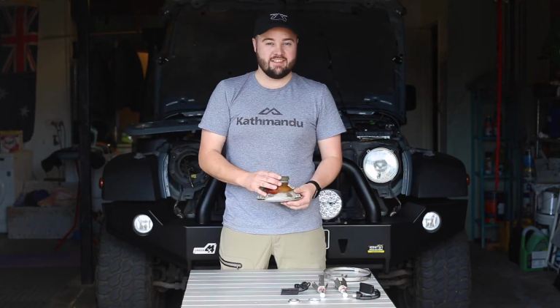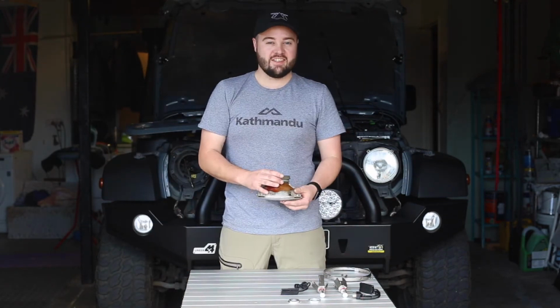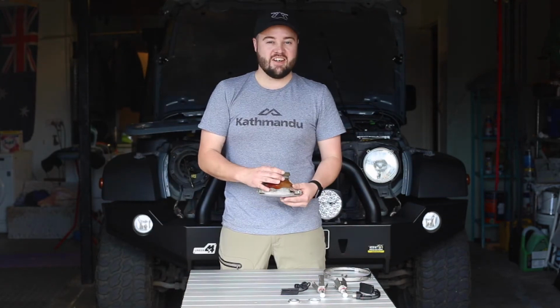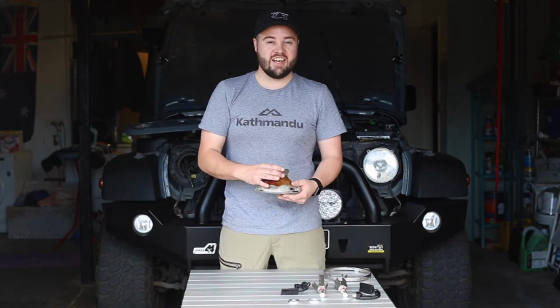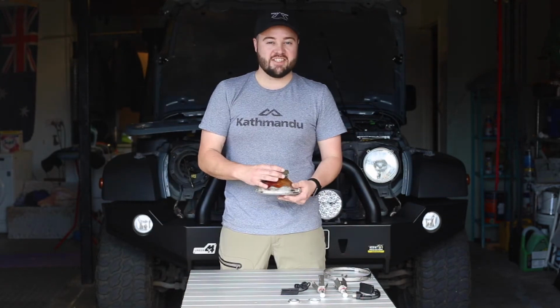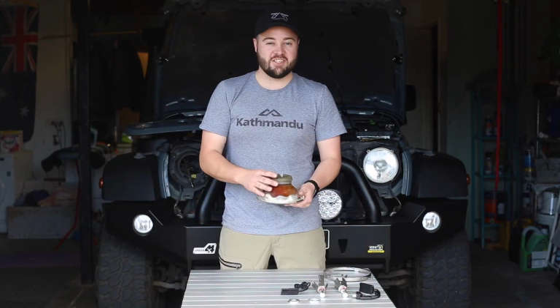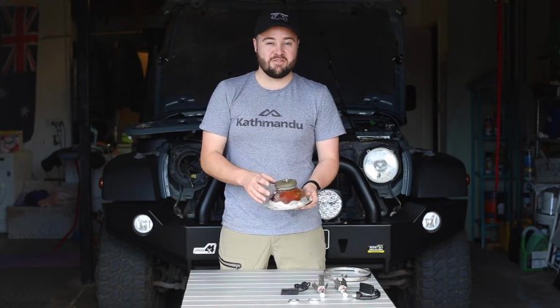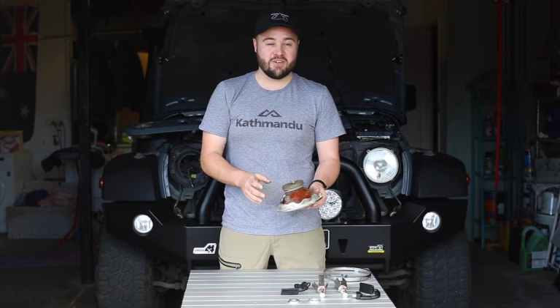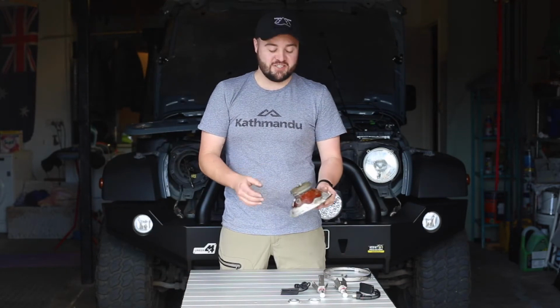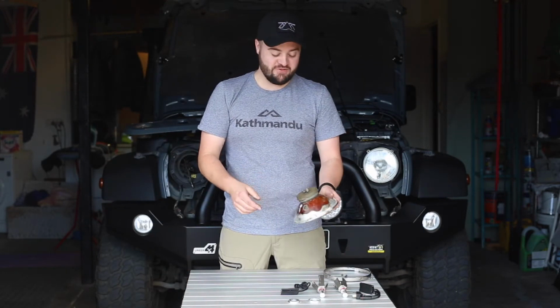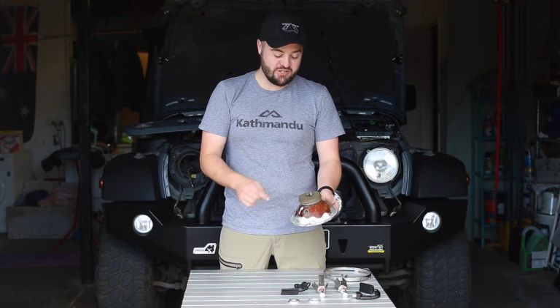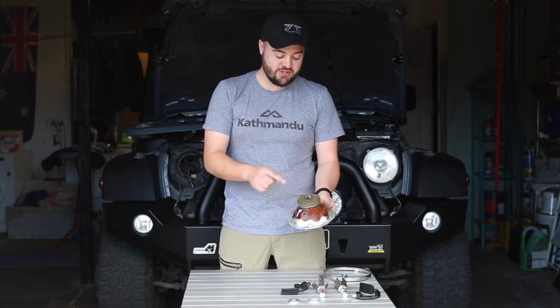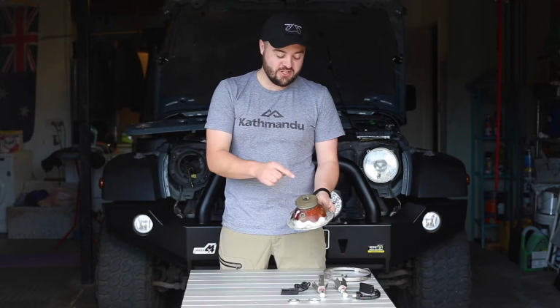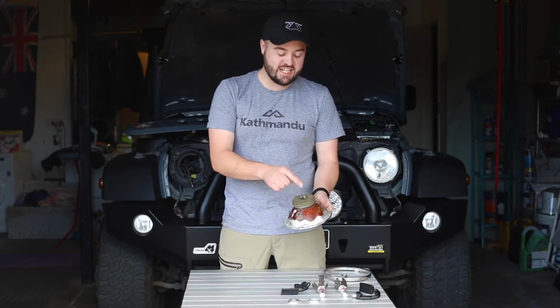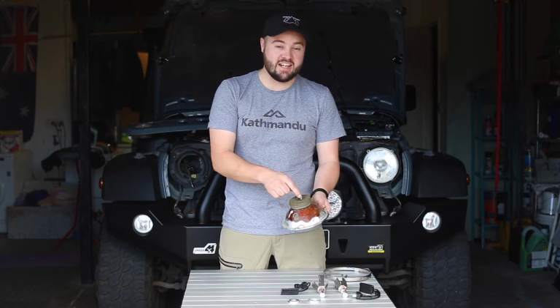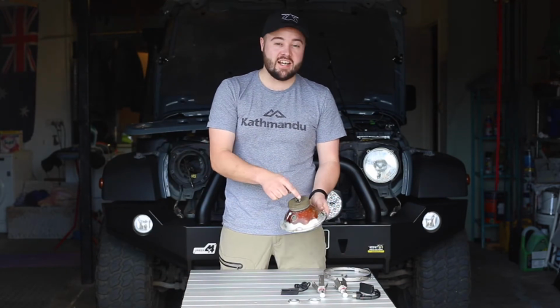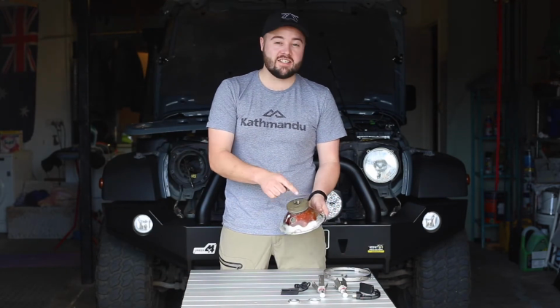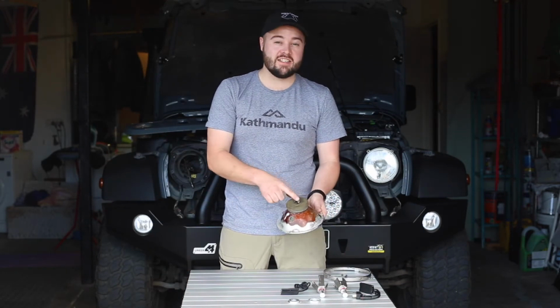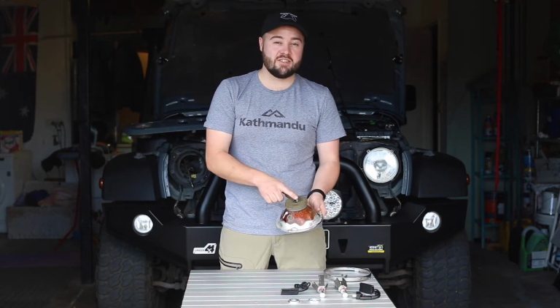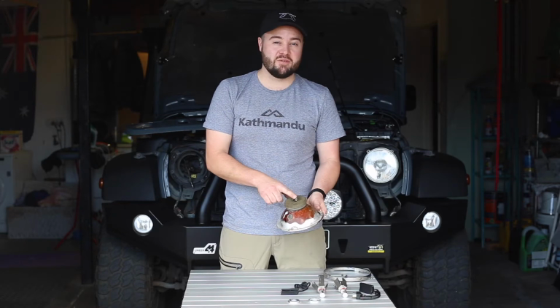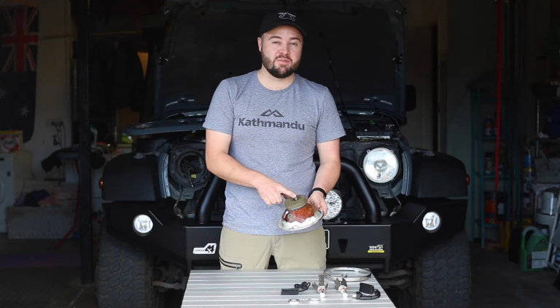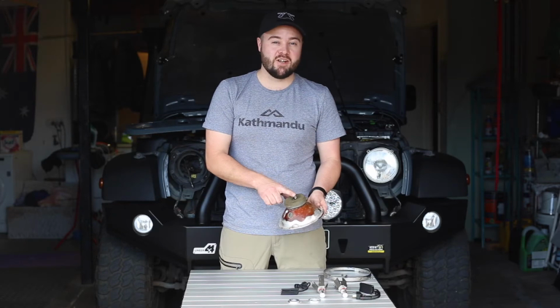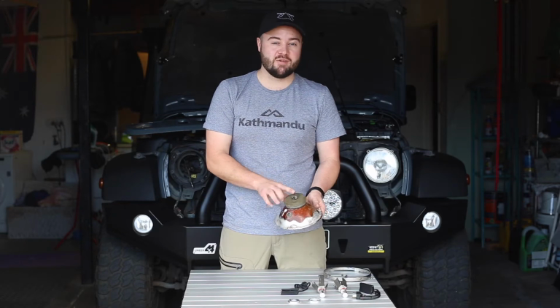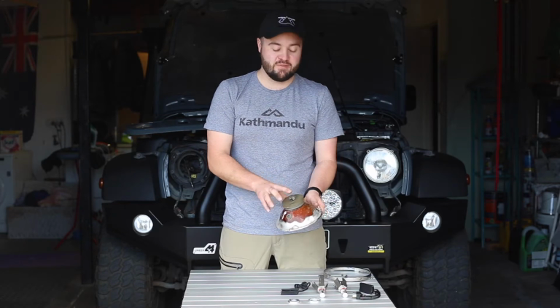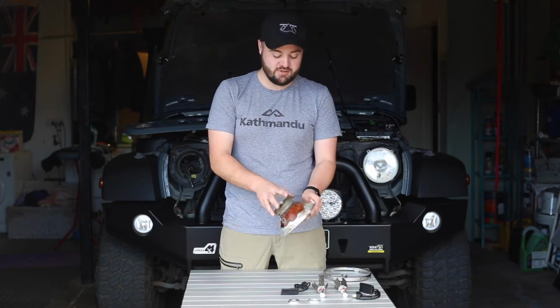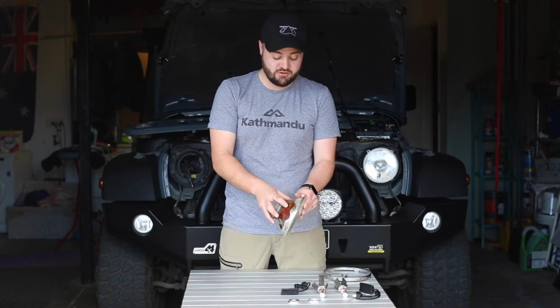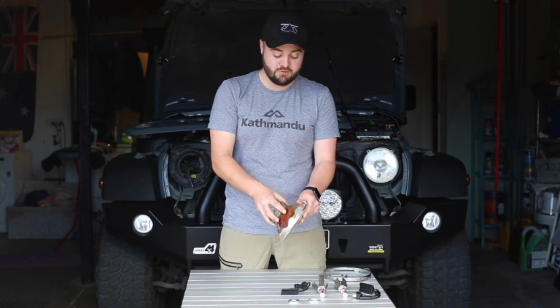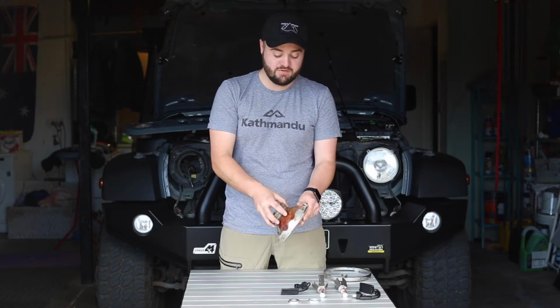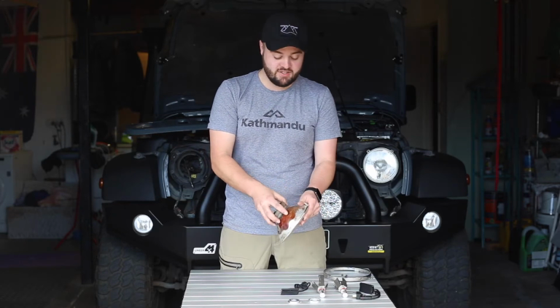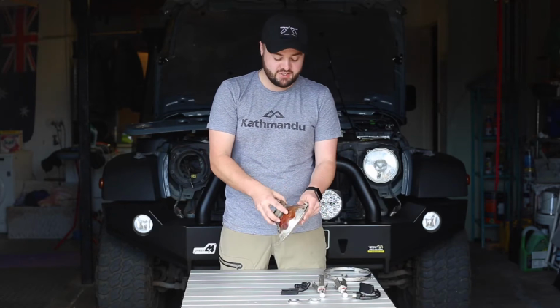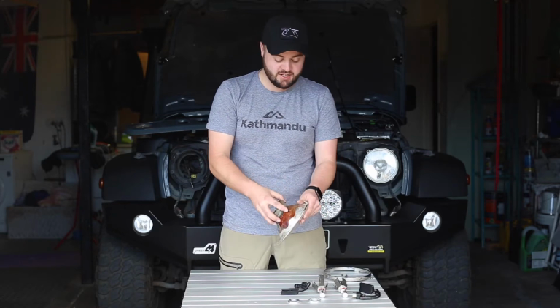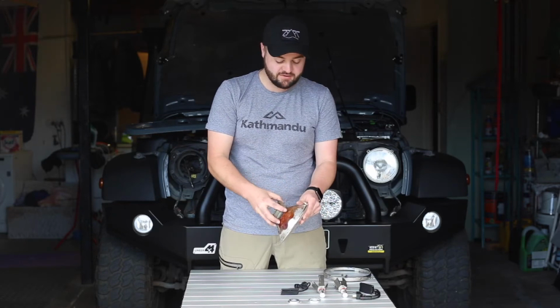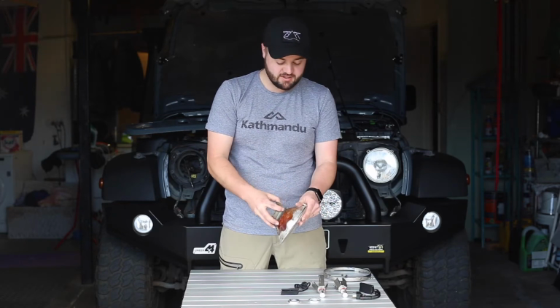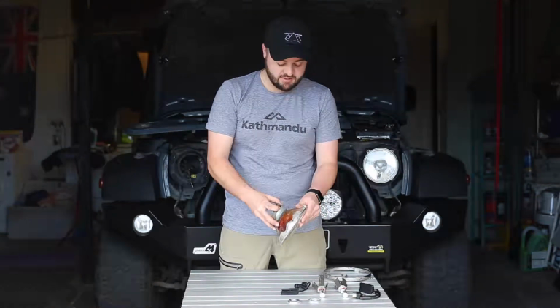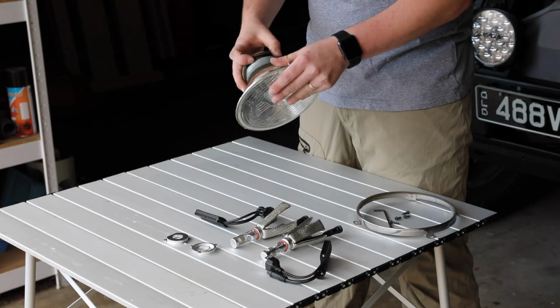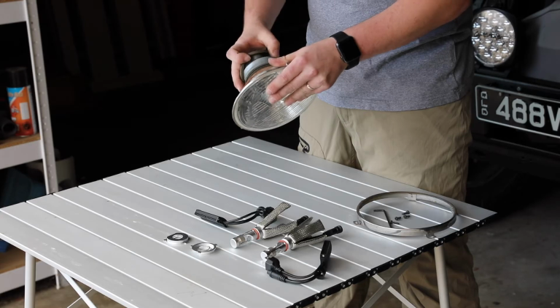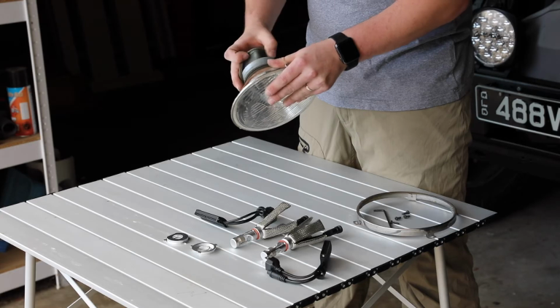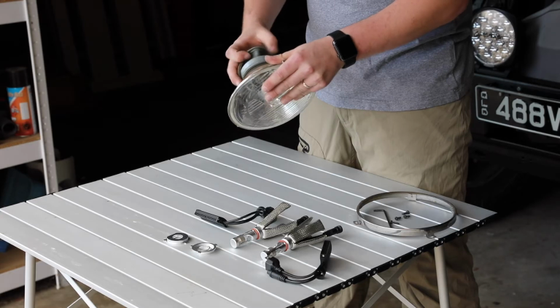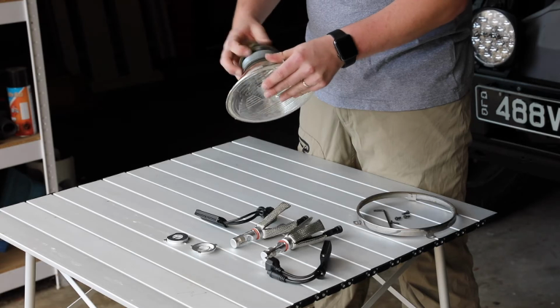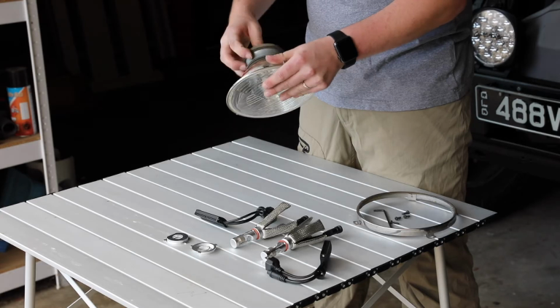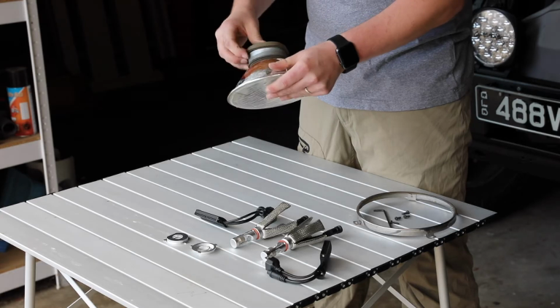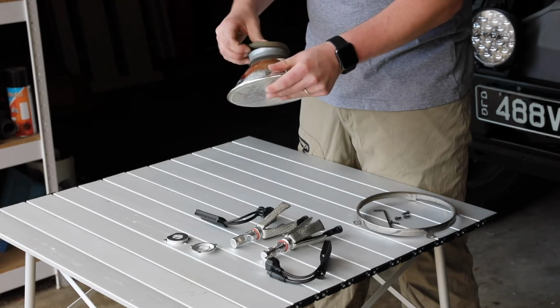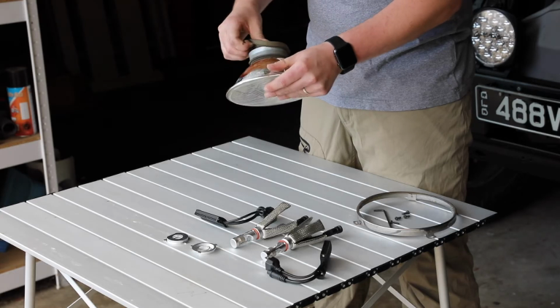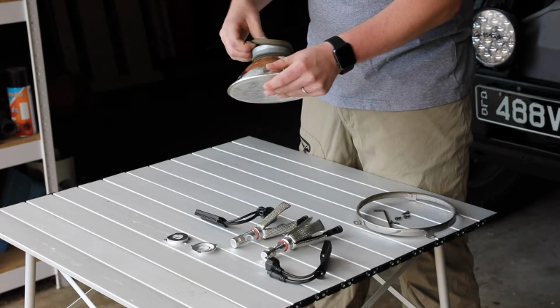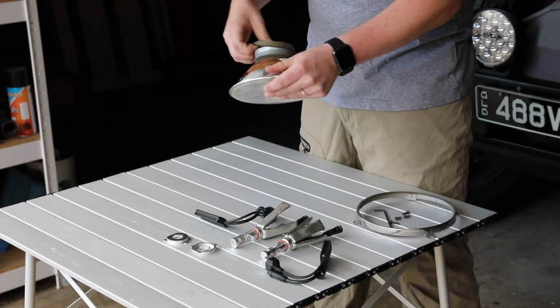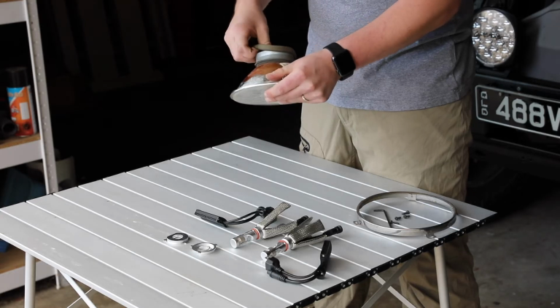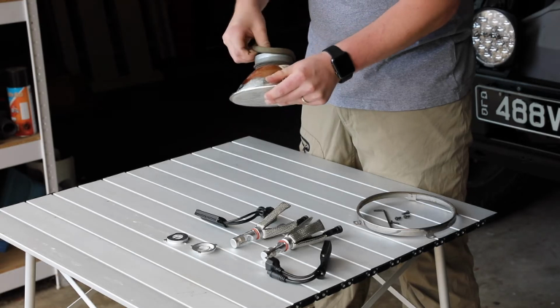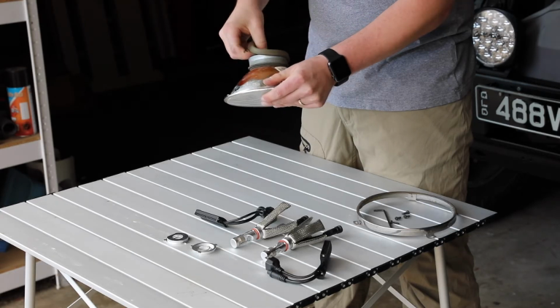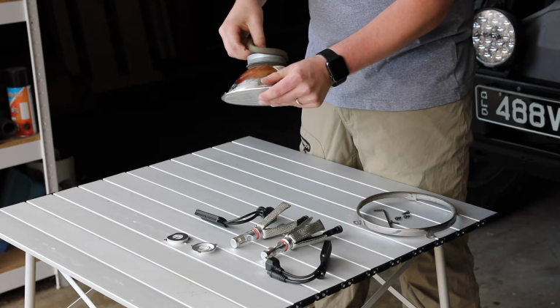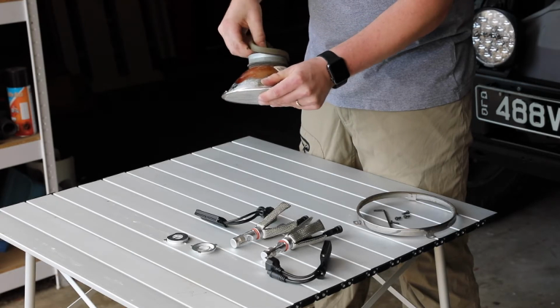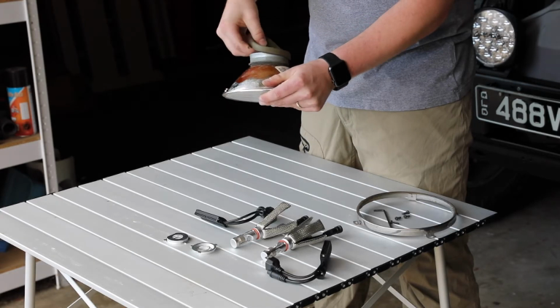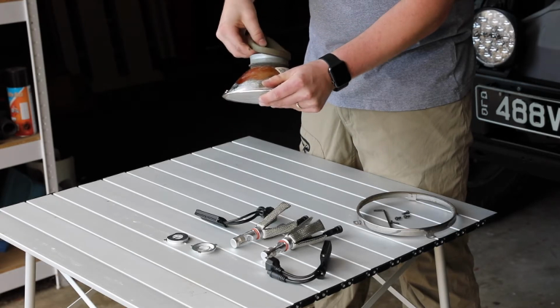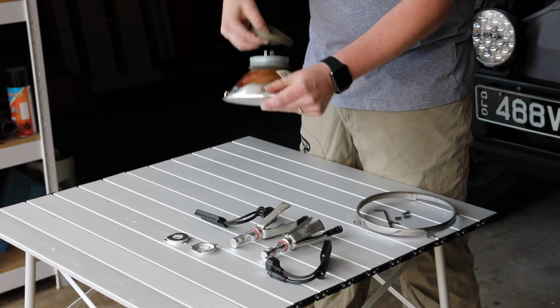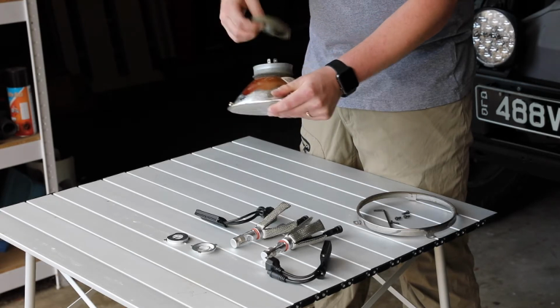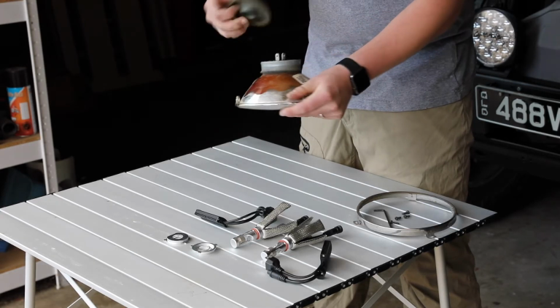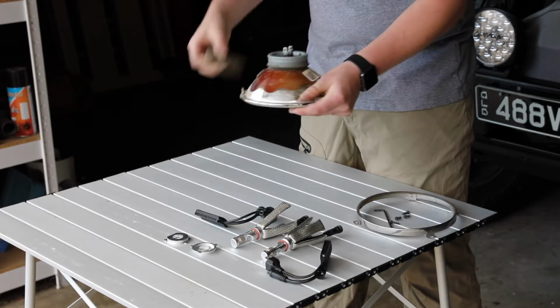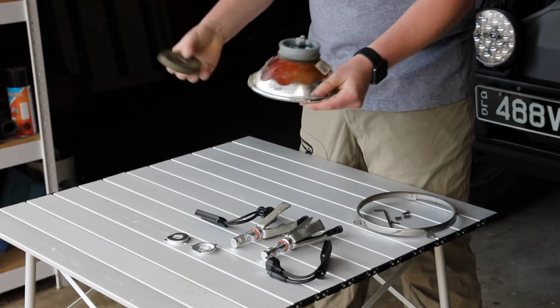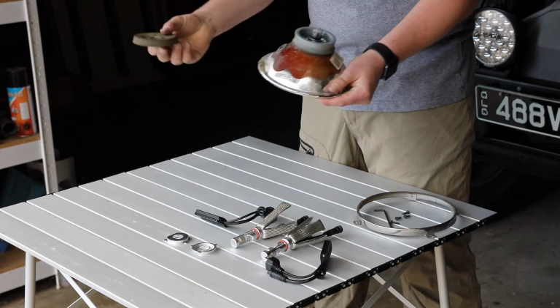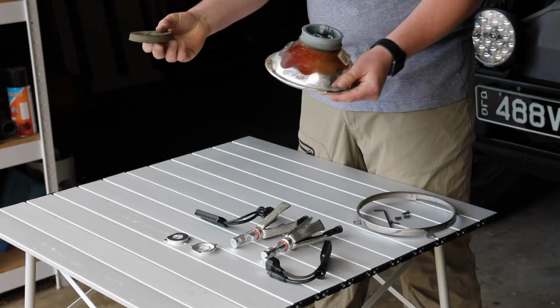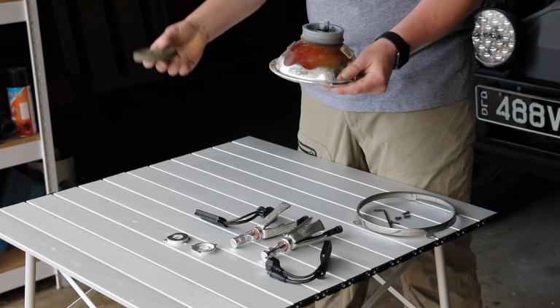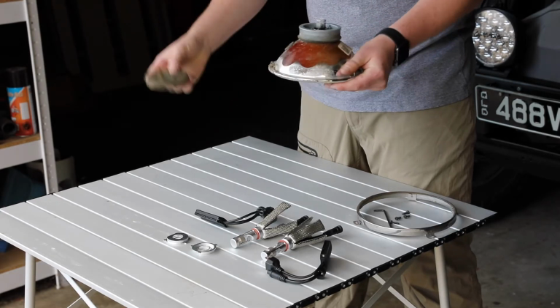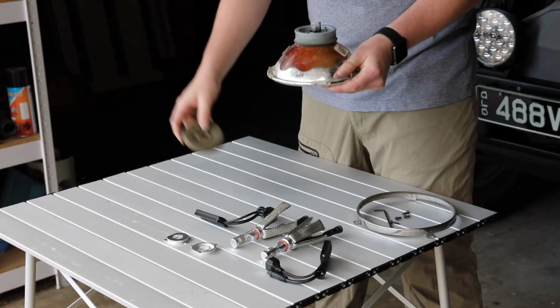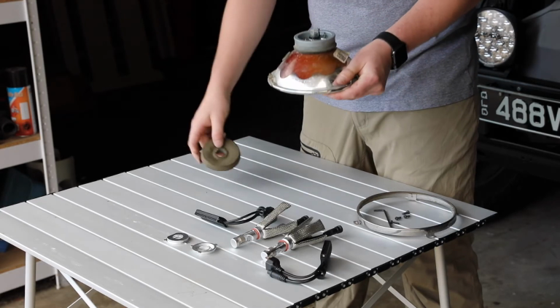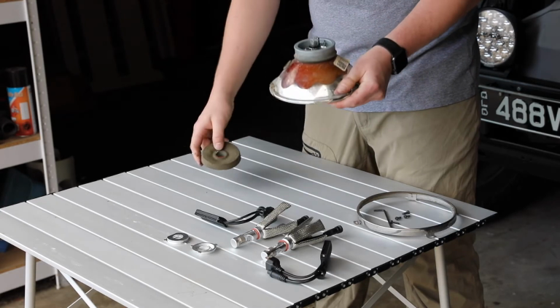The first thing we do to gain access to the bulb is remove the dust cover. These normally just peel off pretty easily.